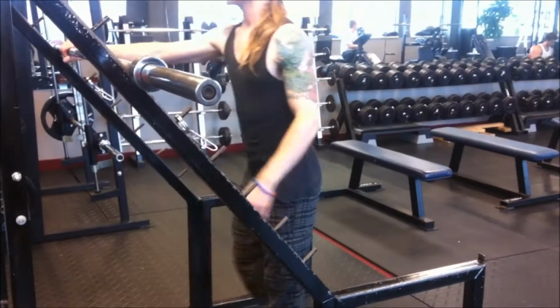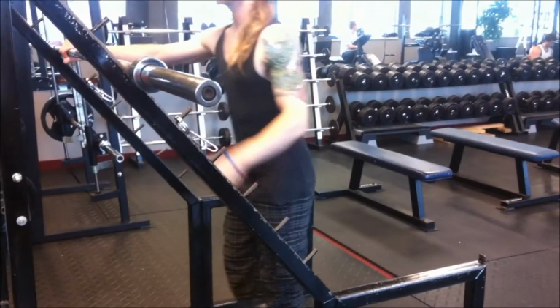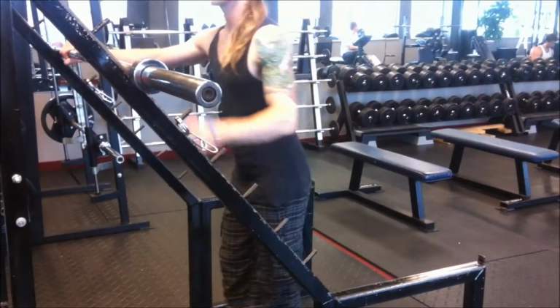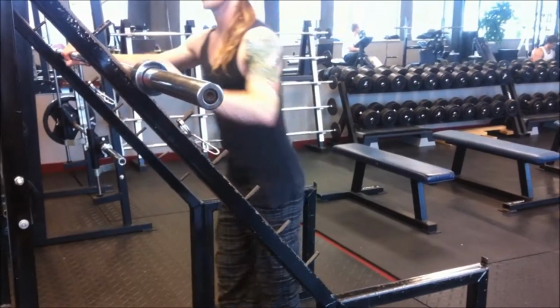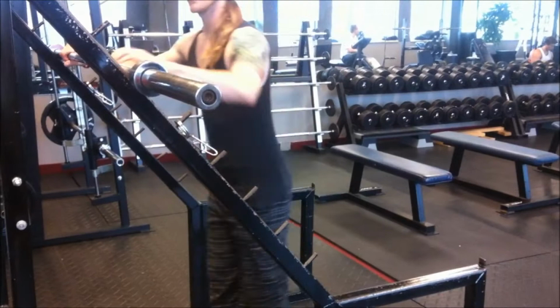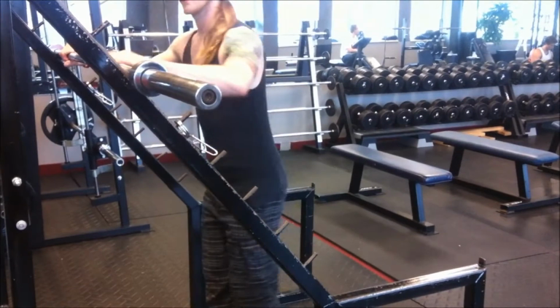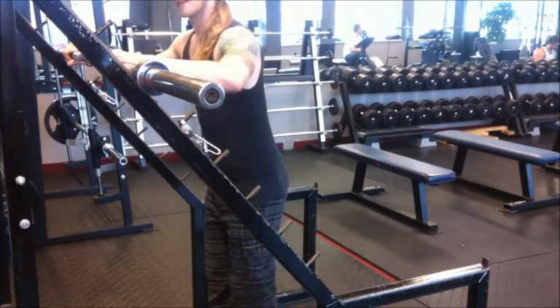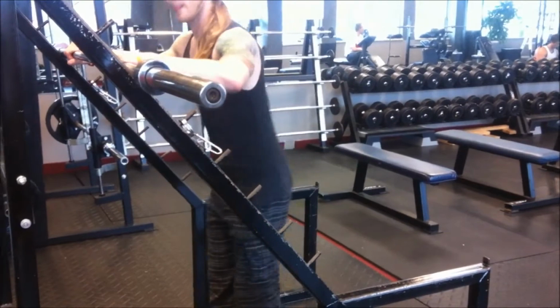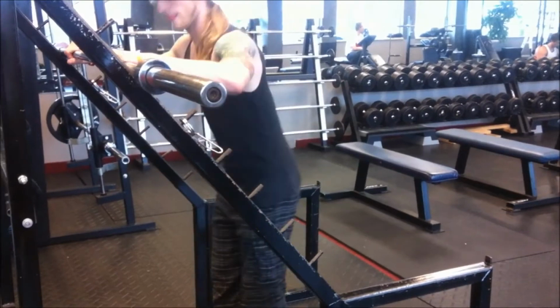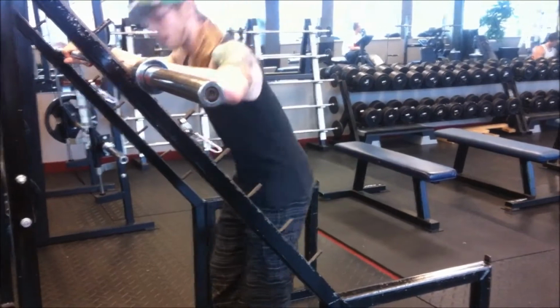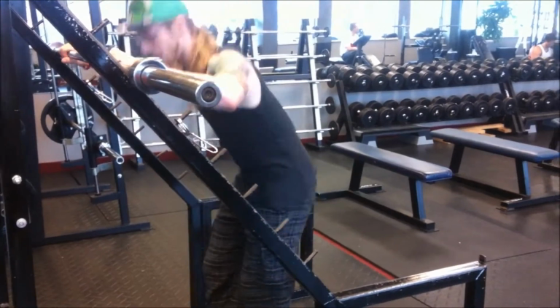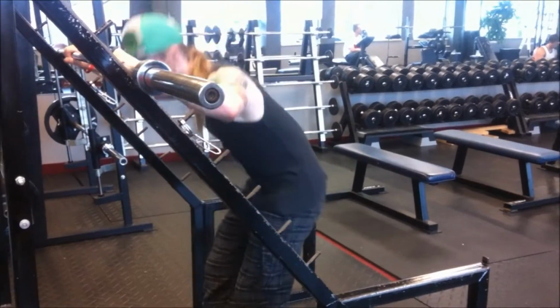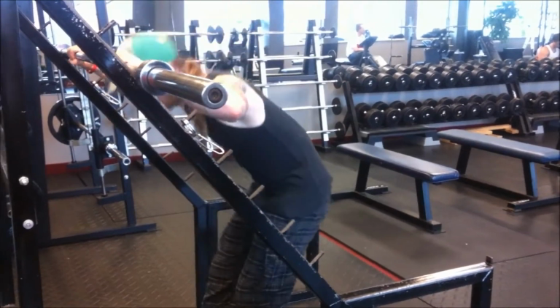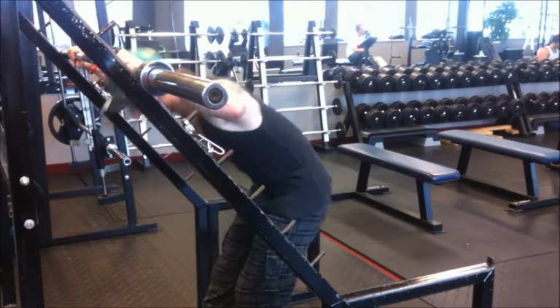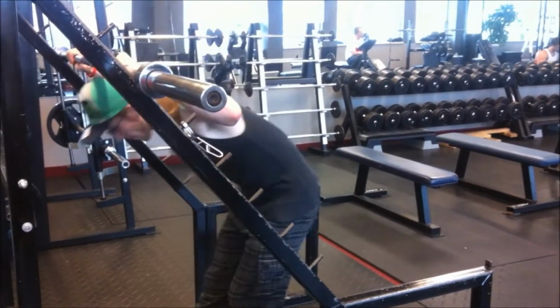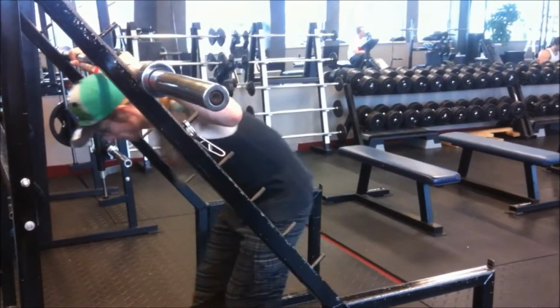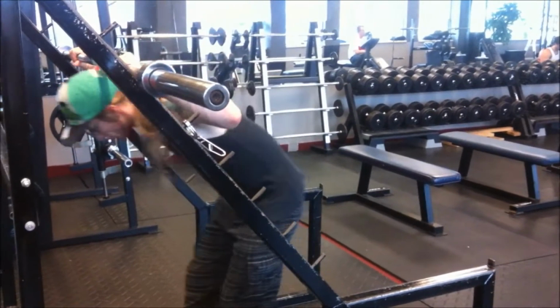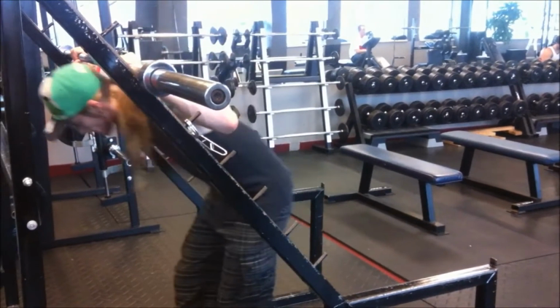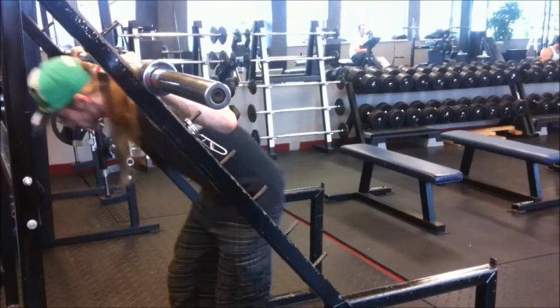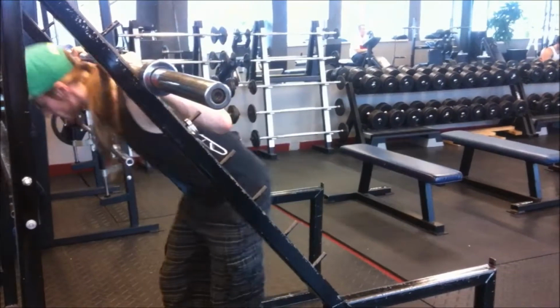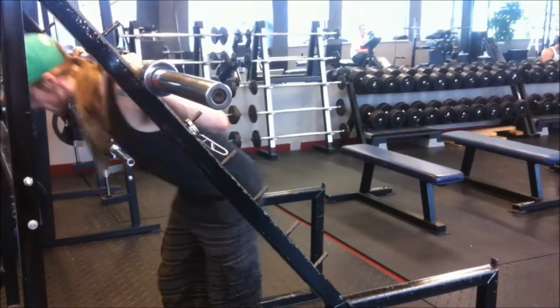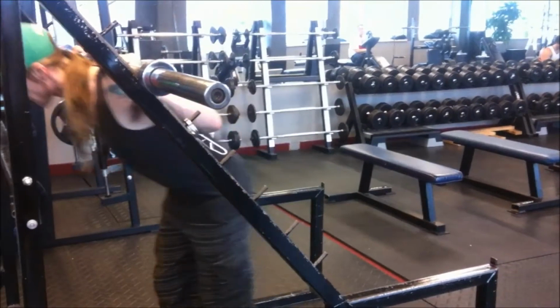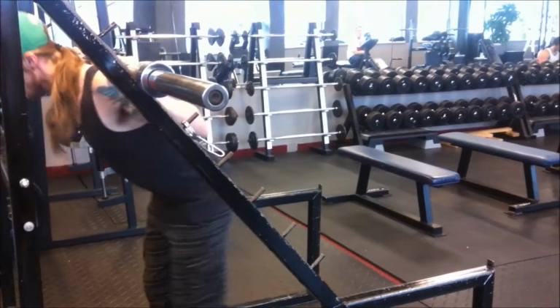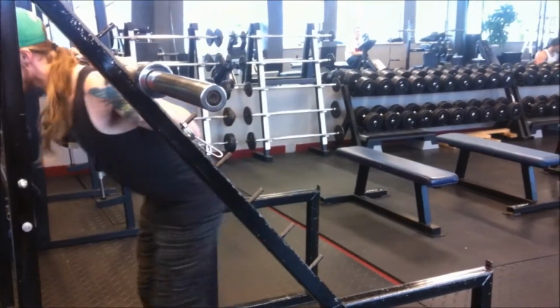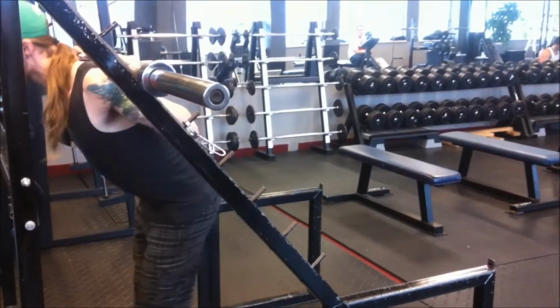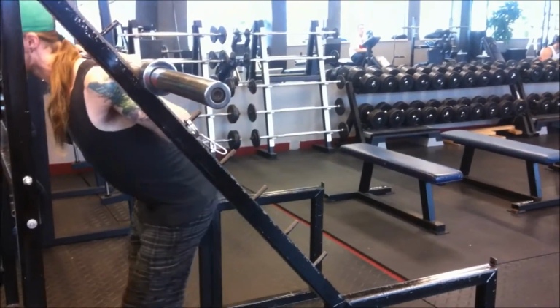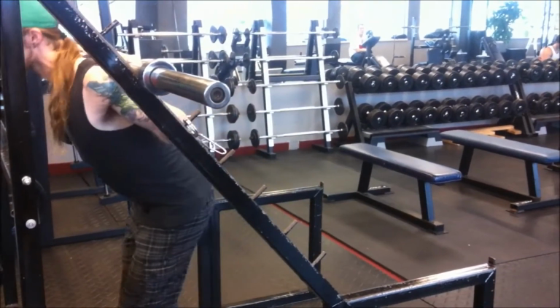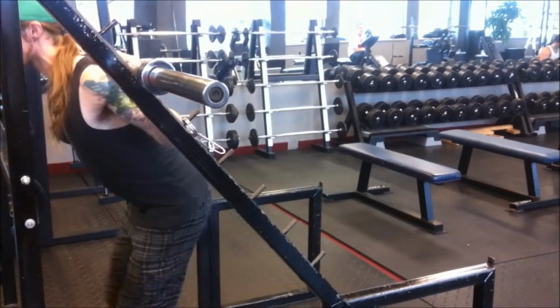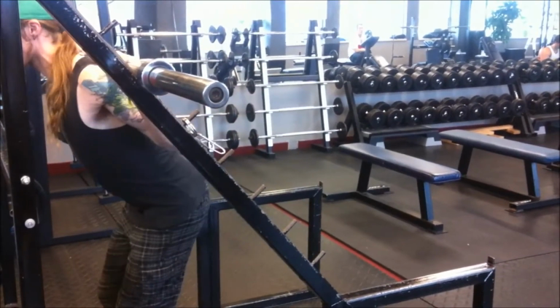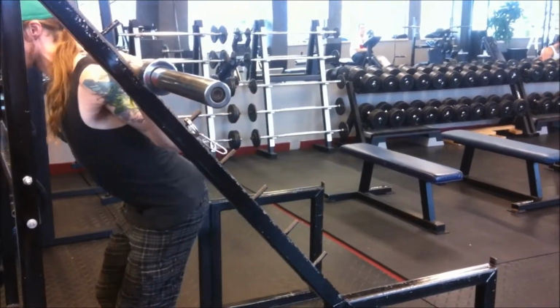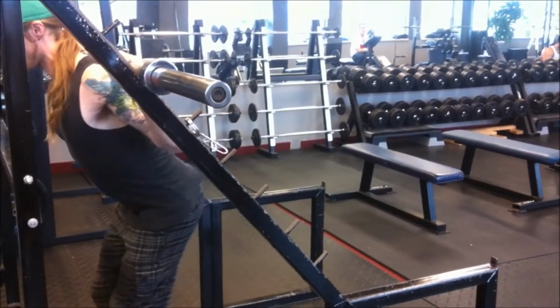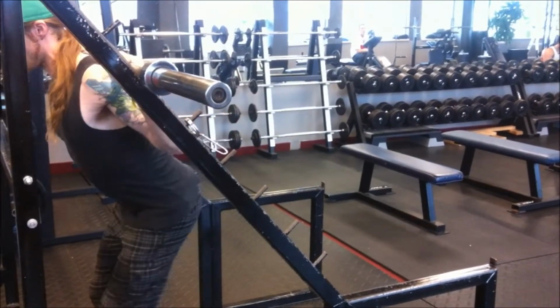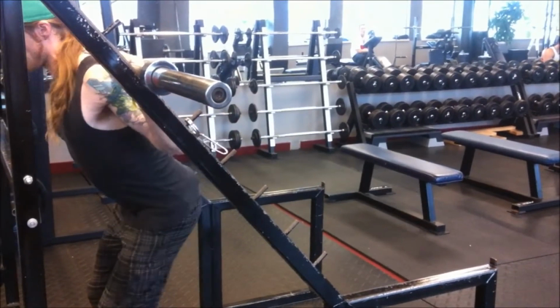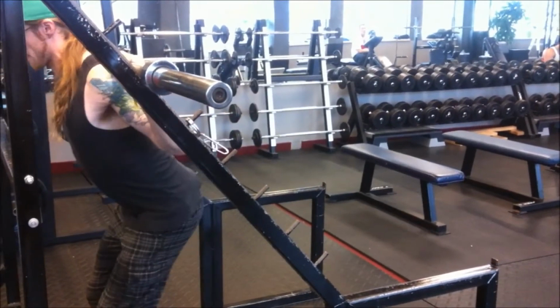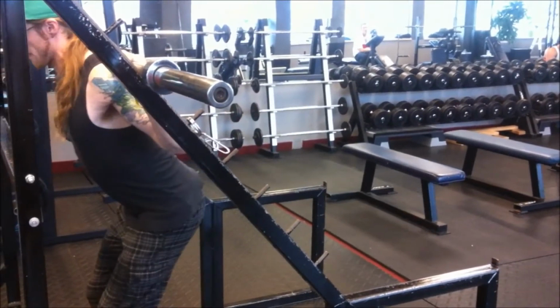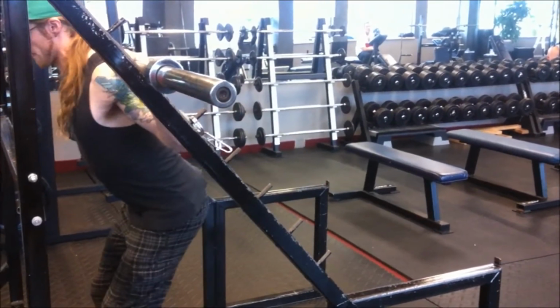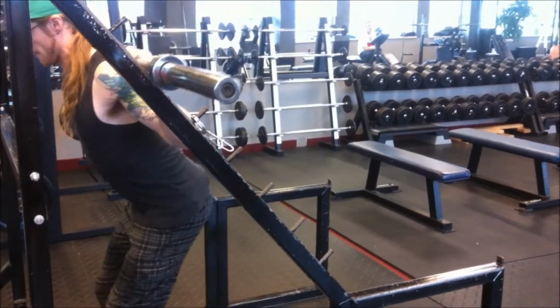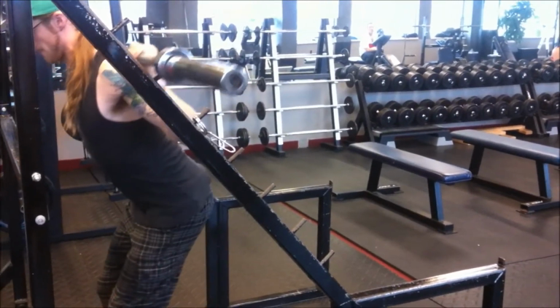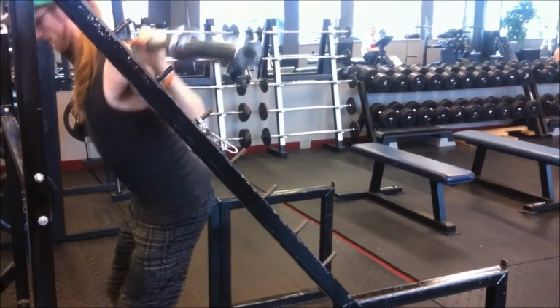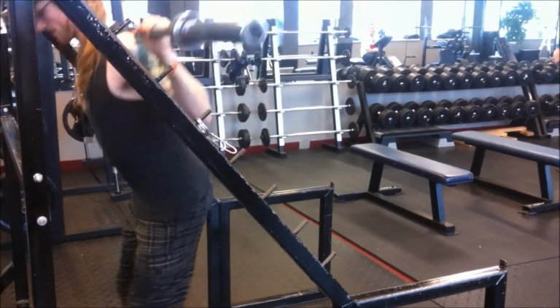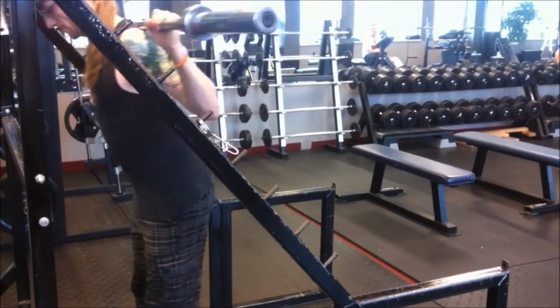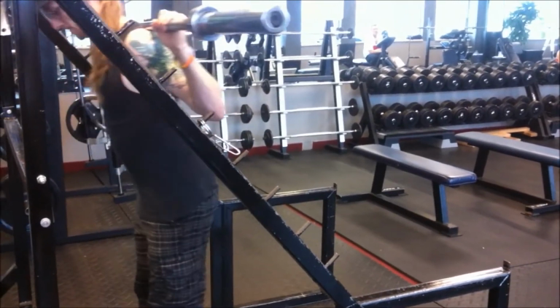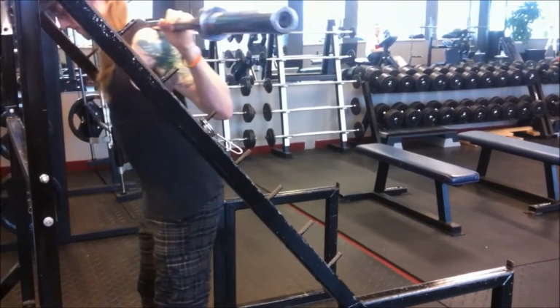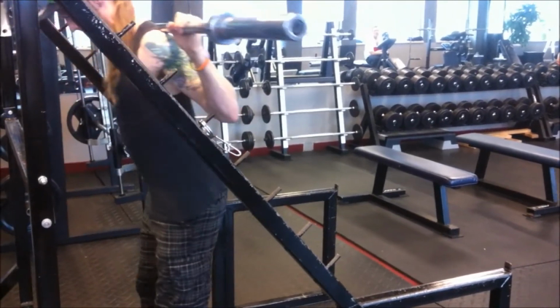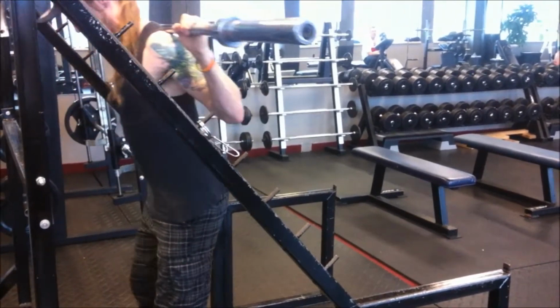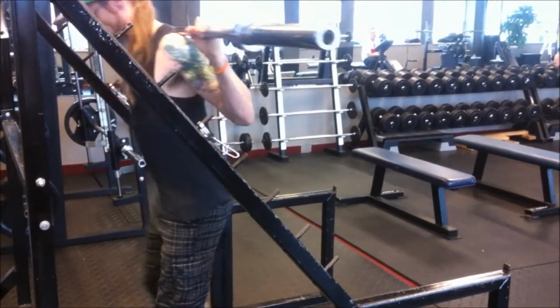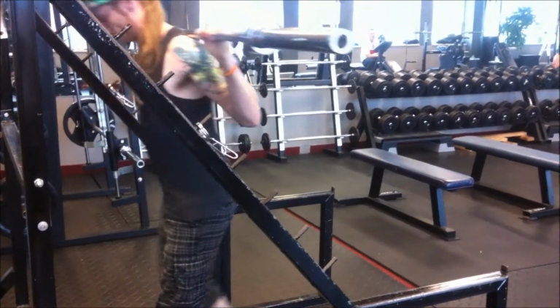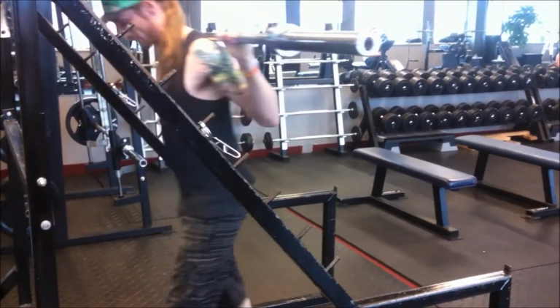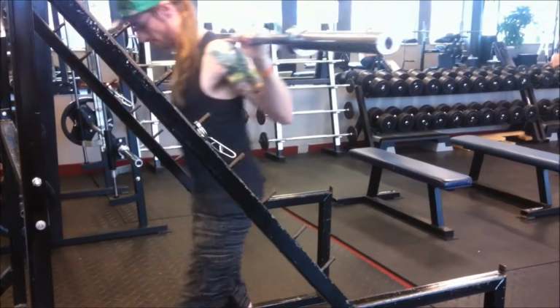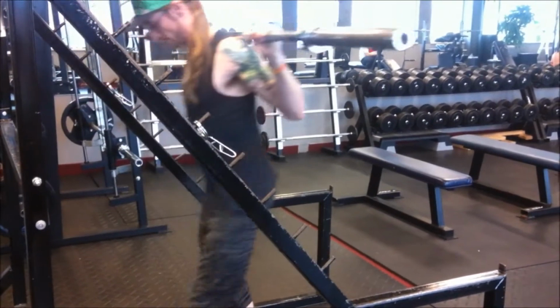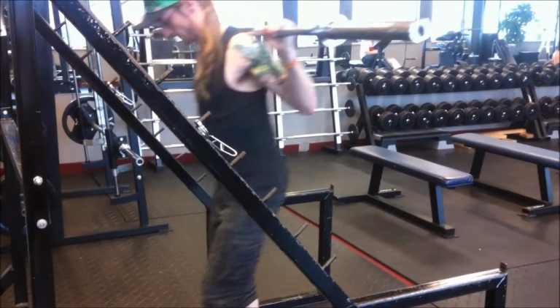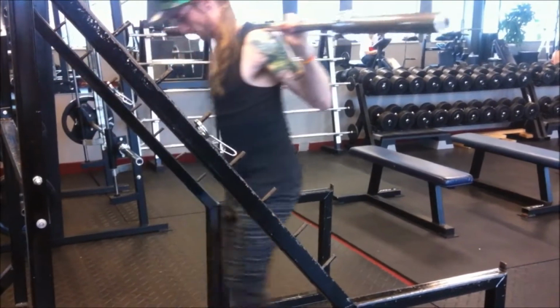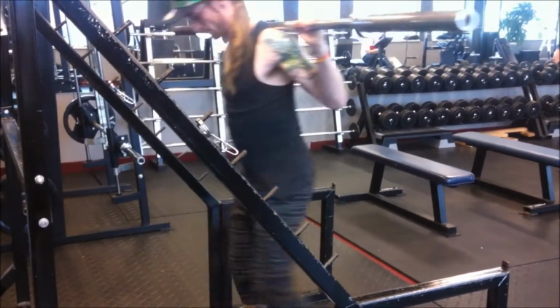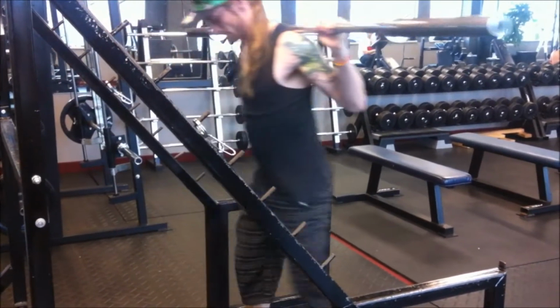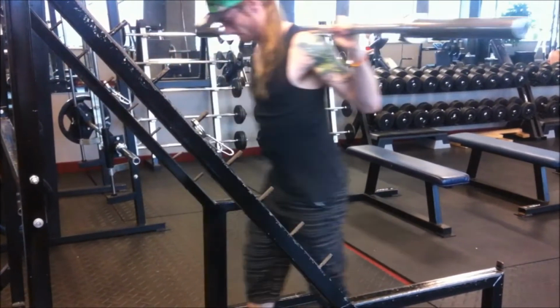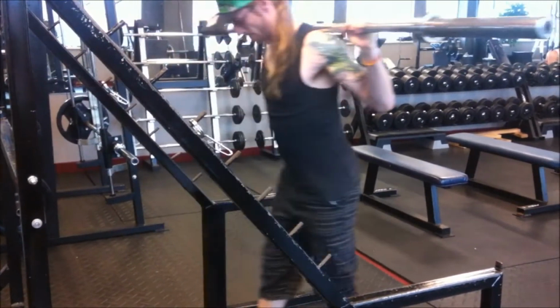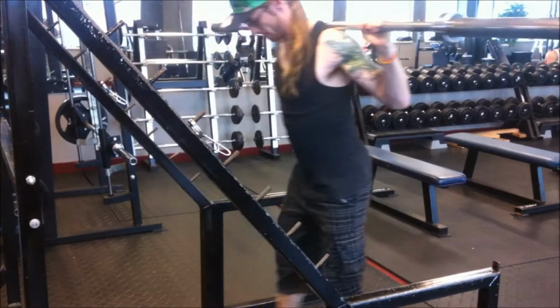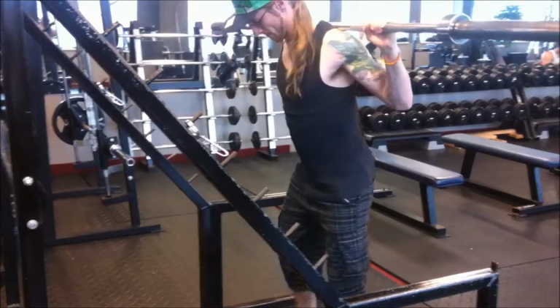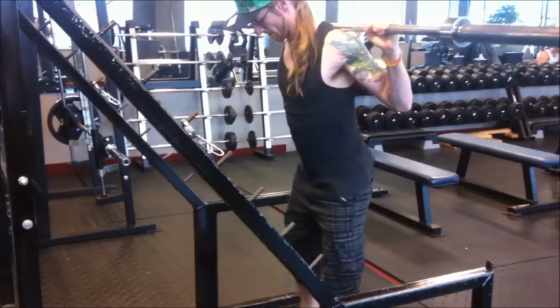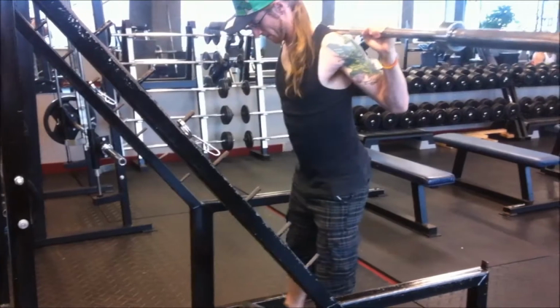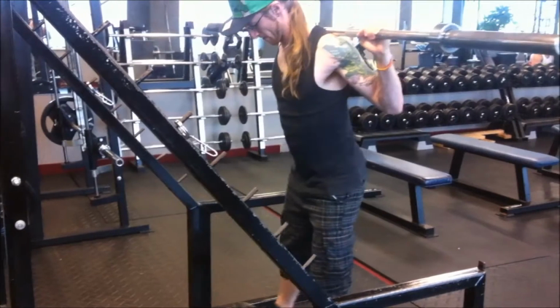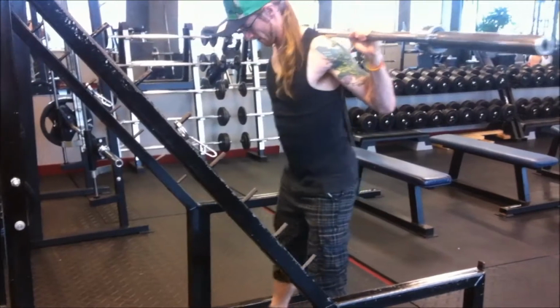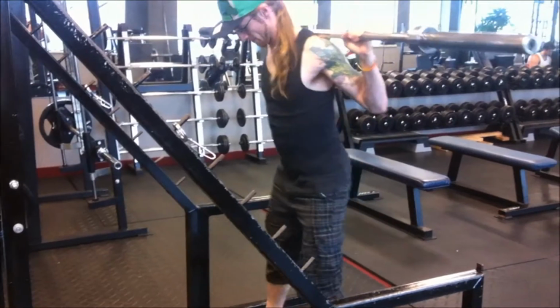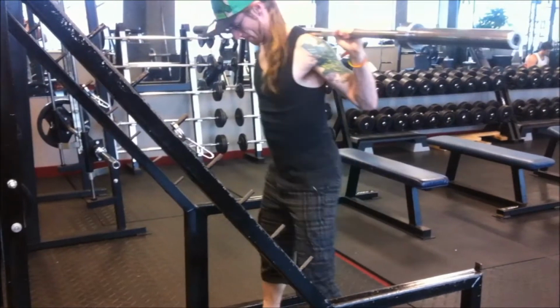Hey guys, Jason Leno here. In today's video, I will be showing you day two of Stronglist's 5x5 routine.